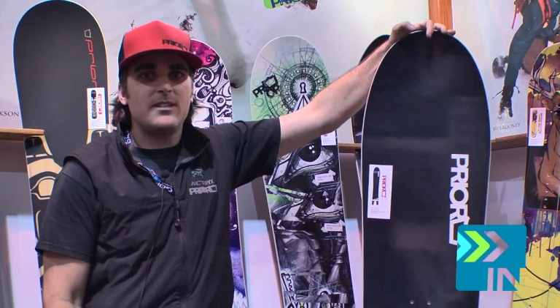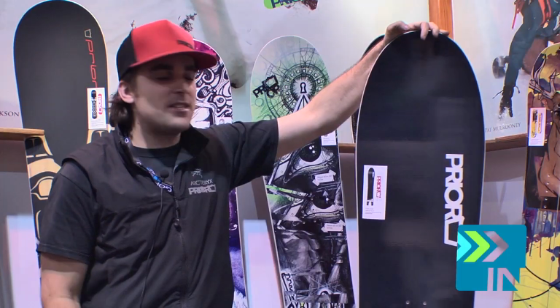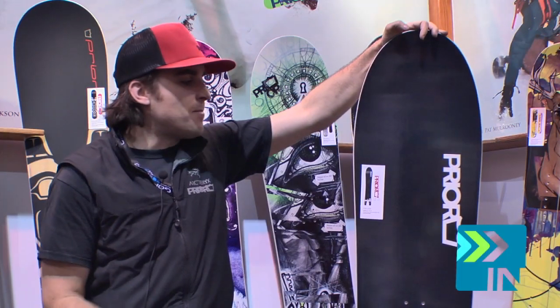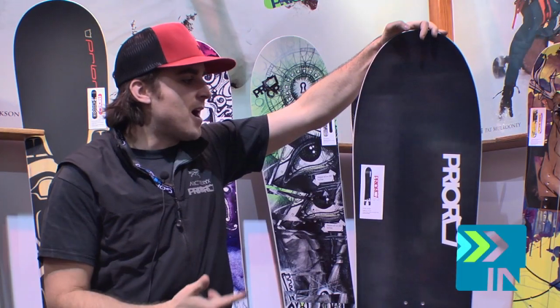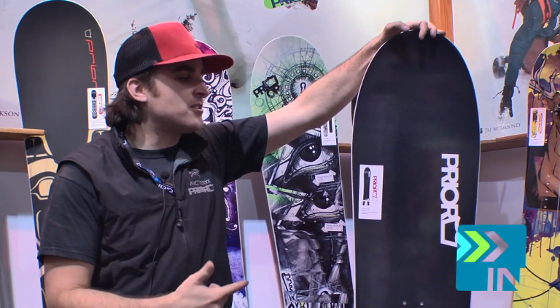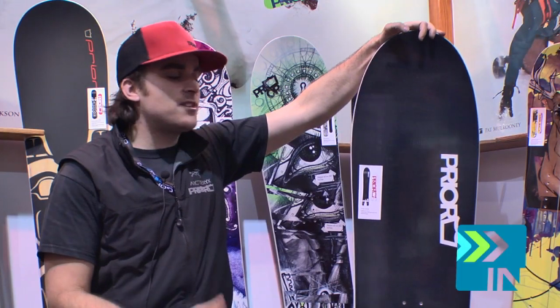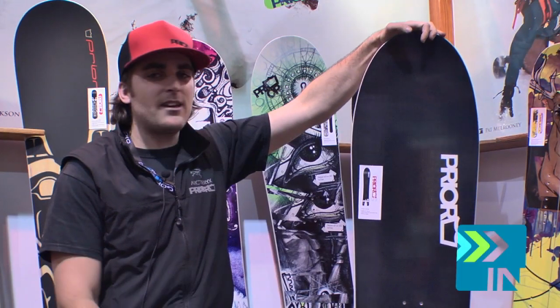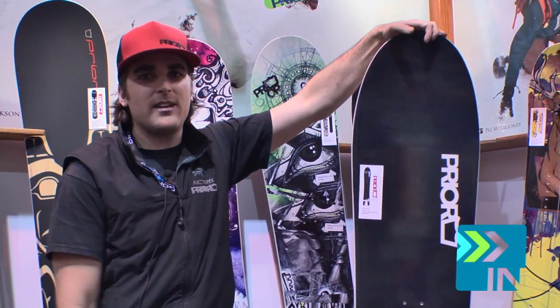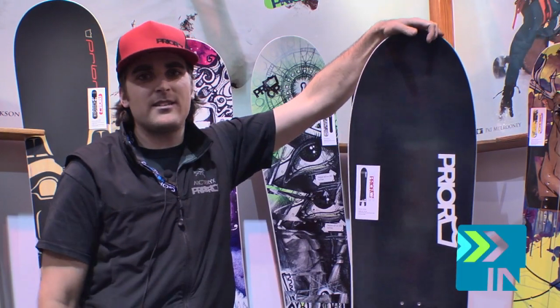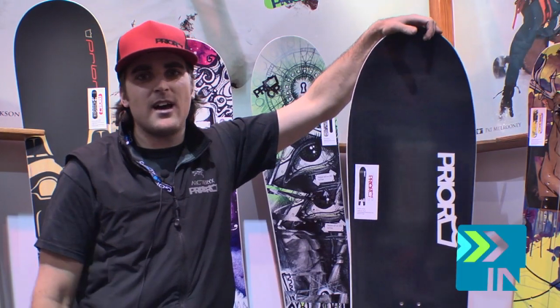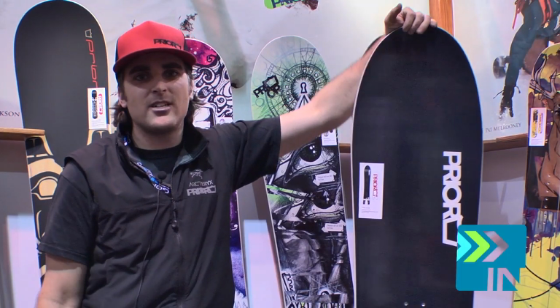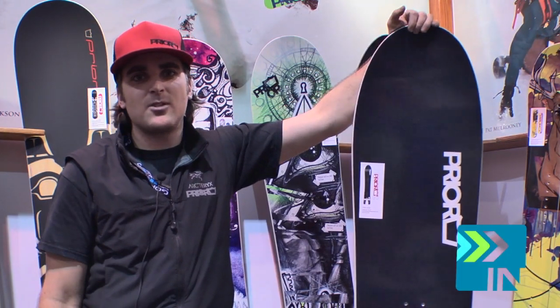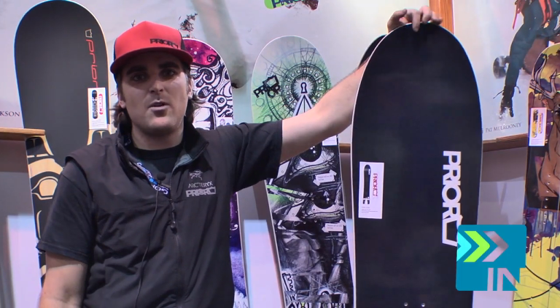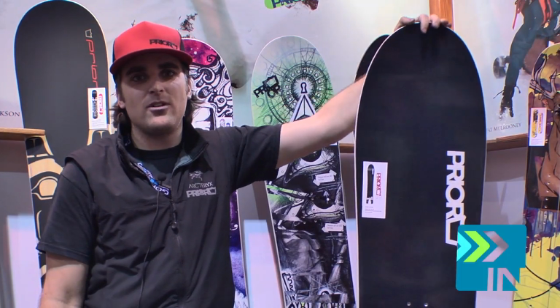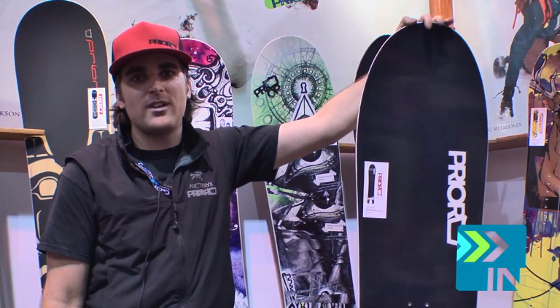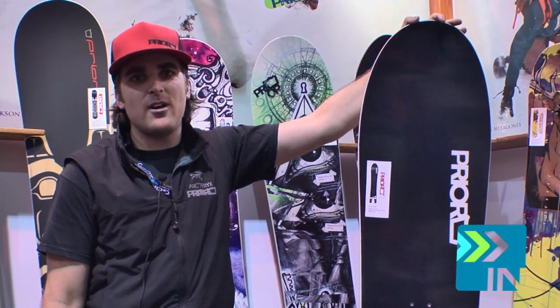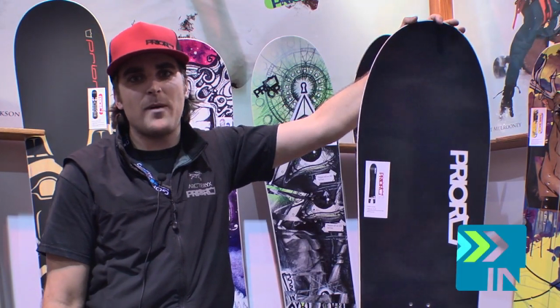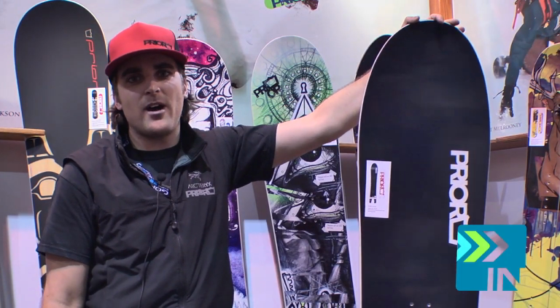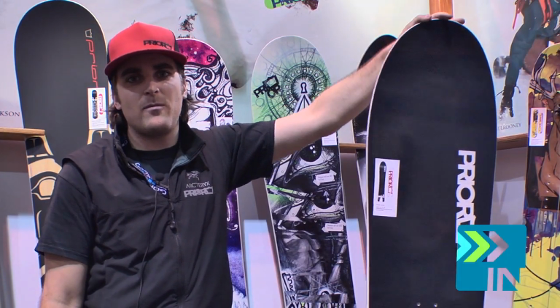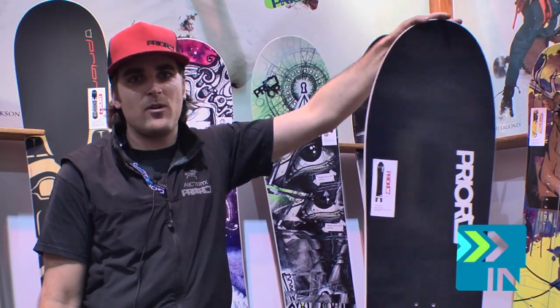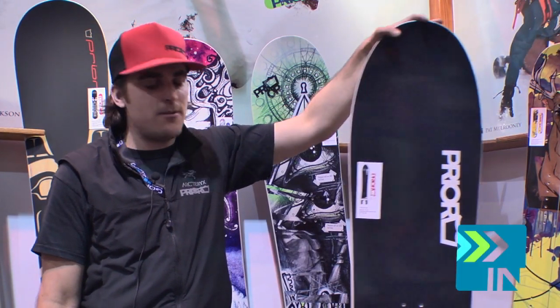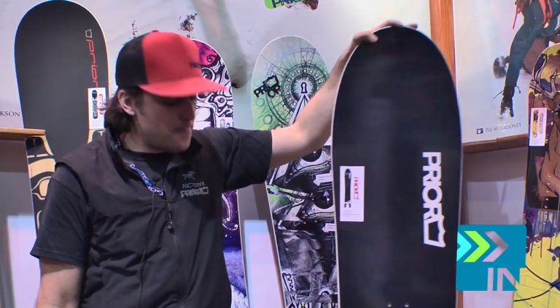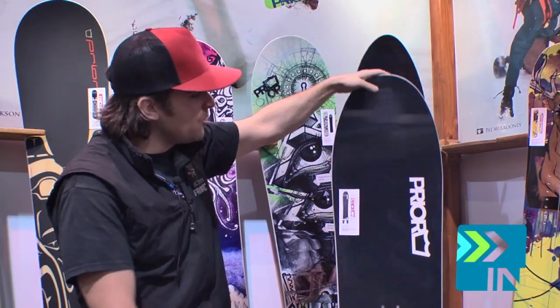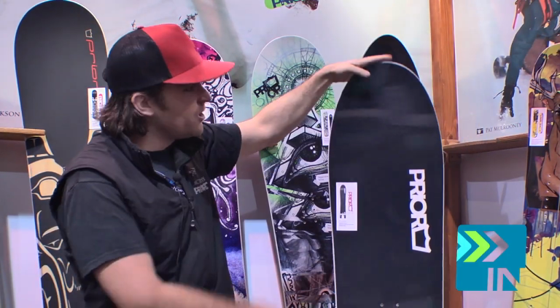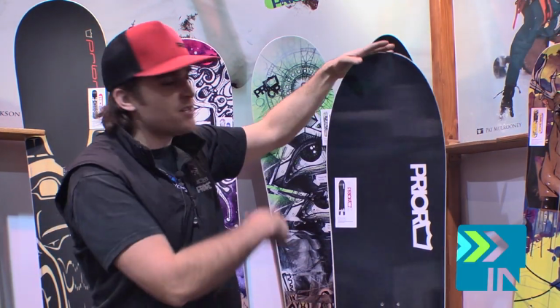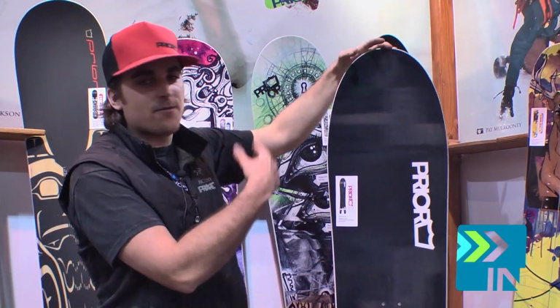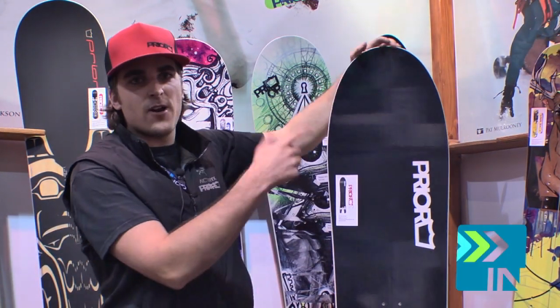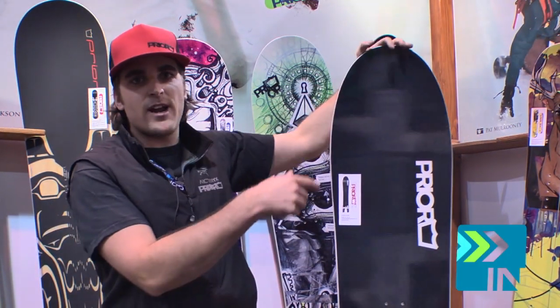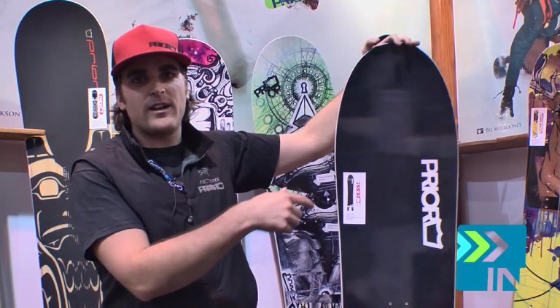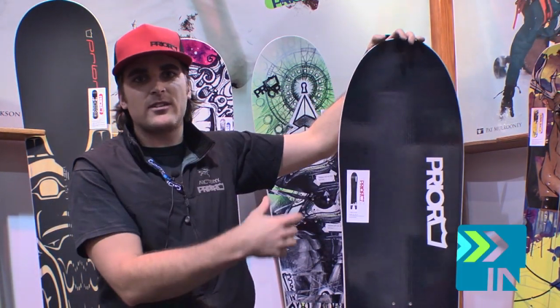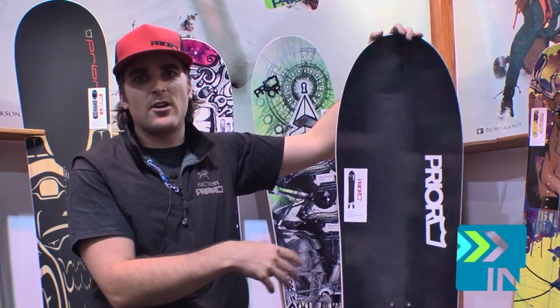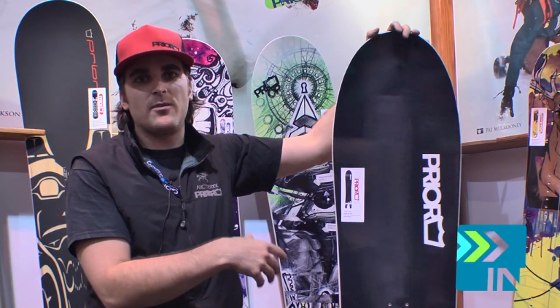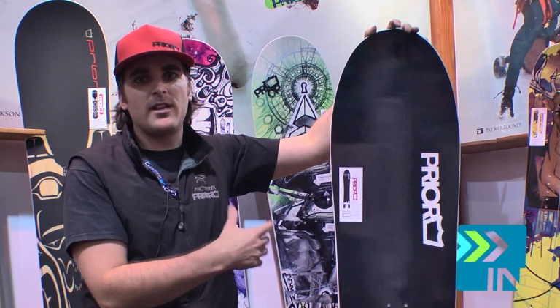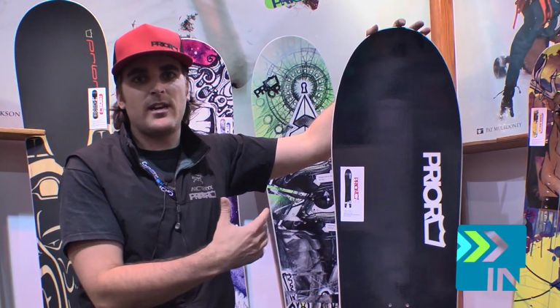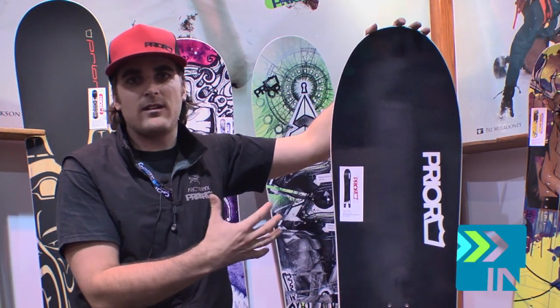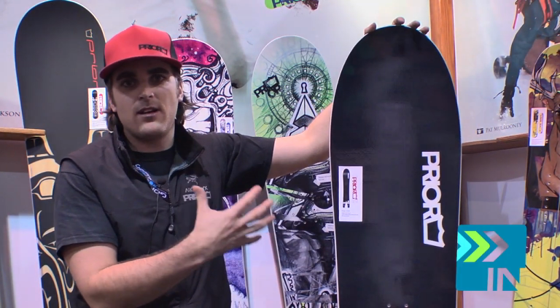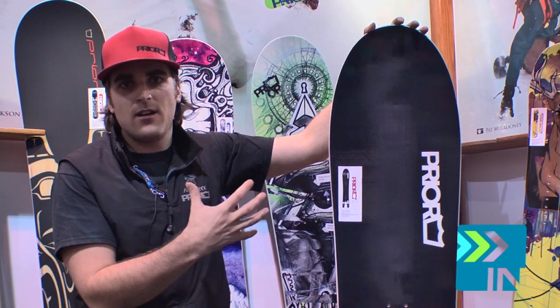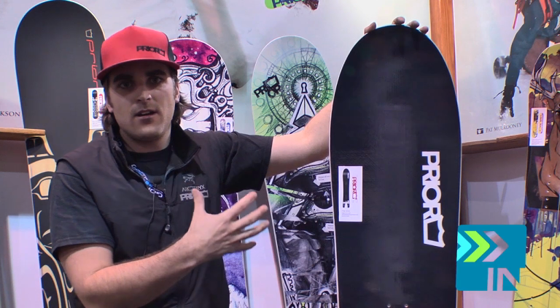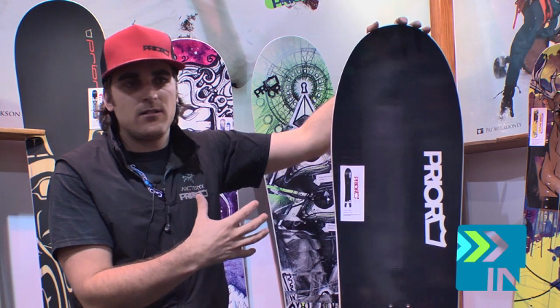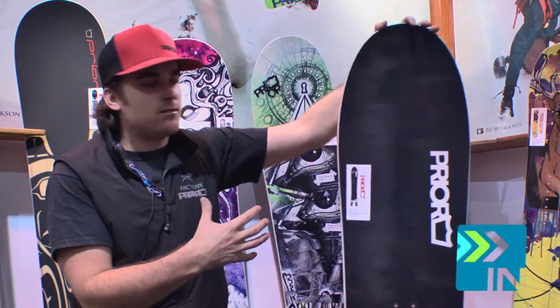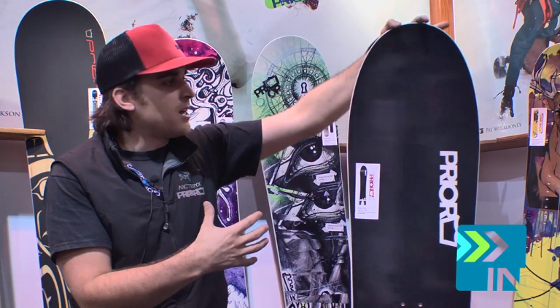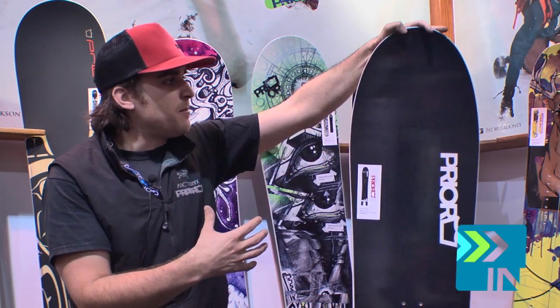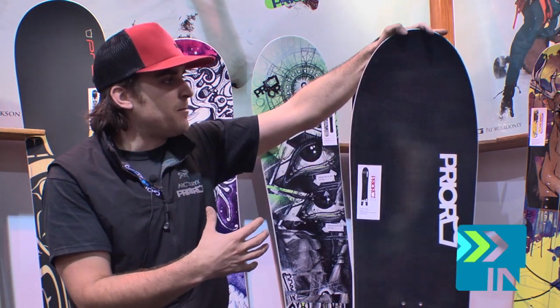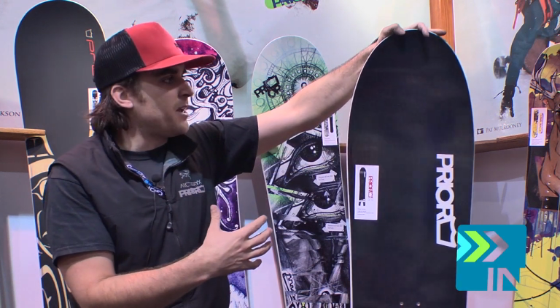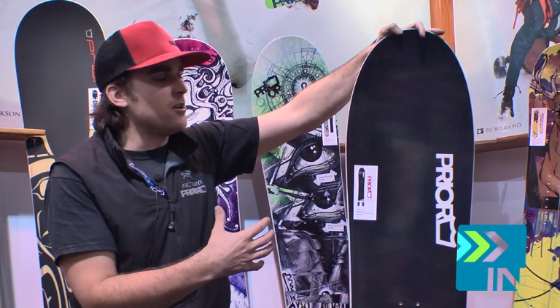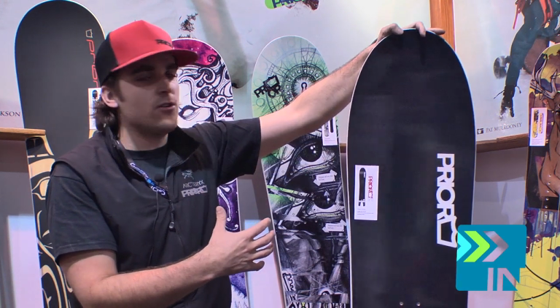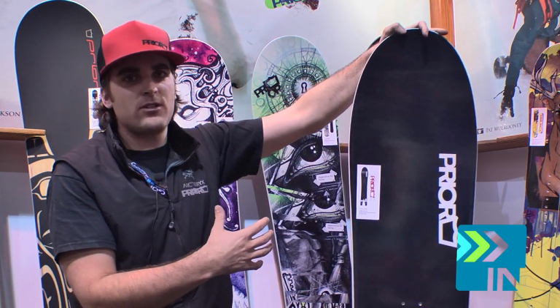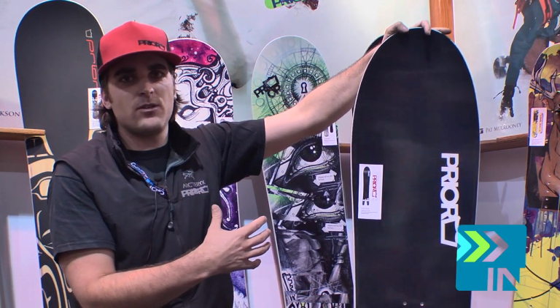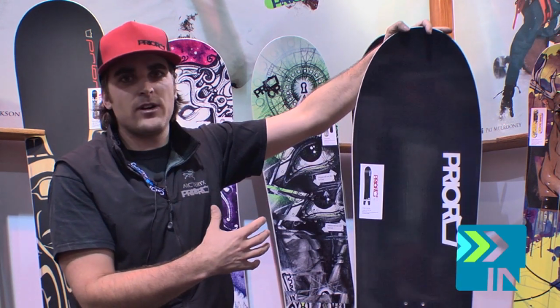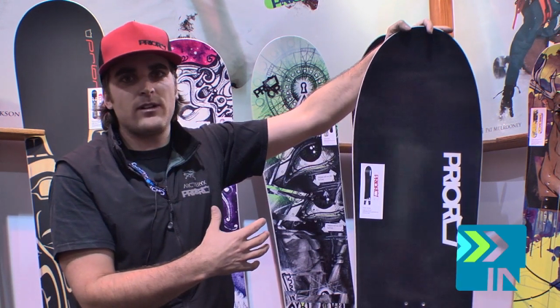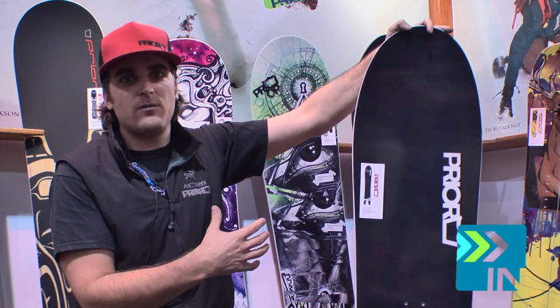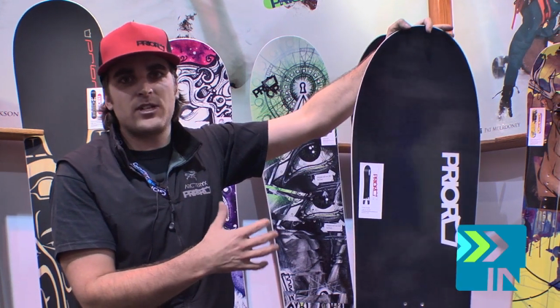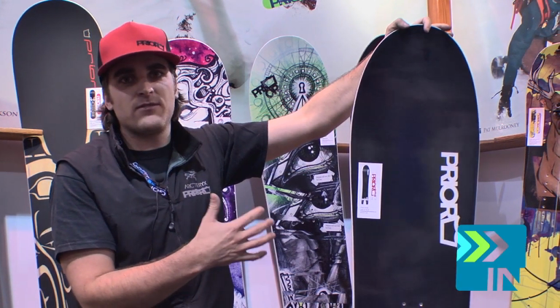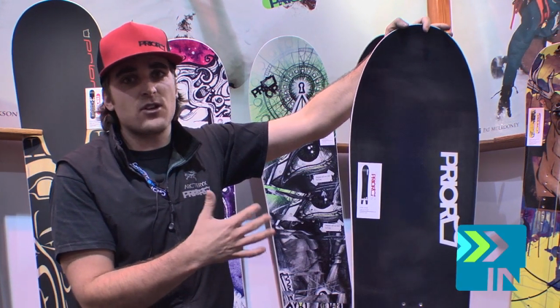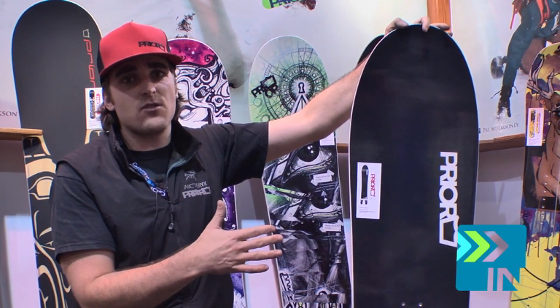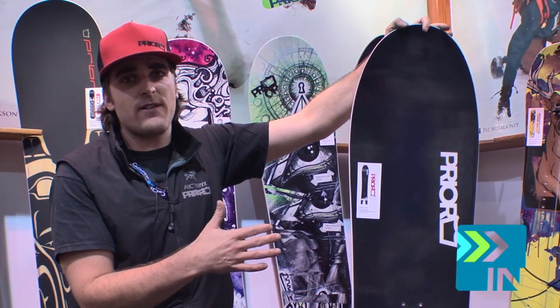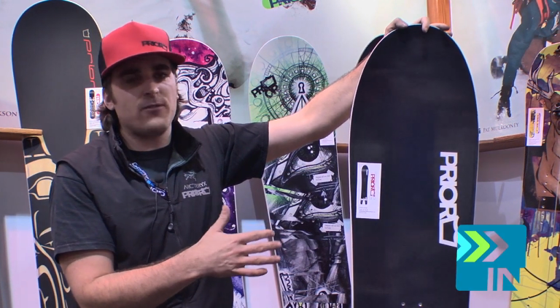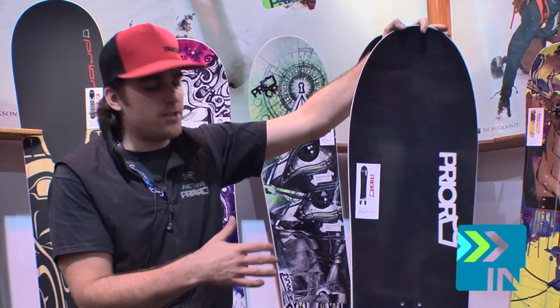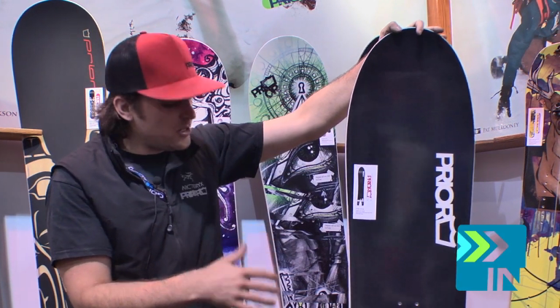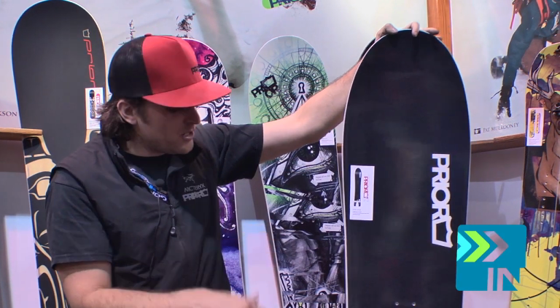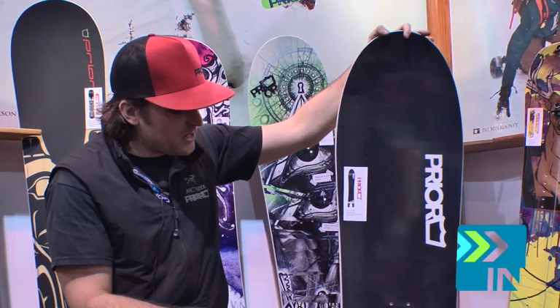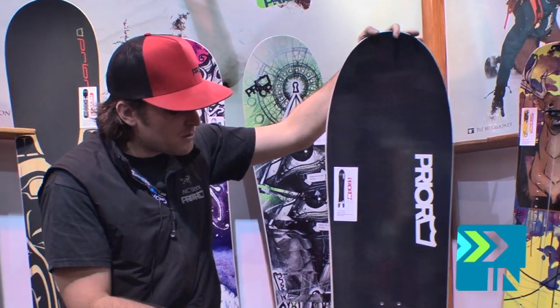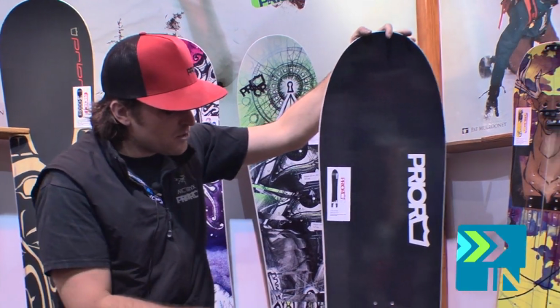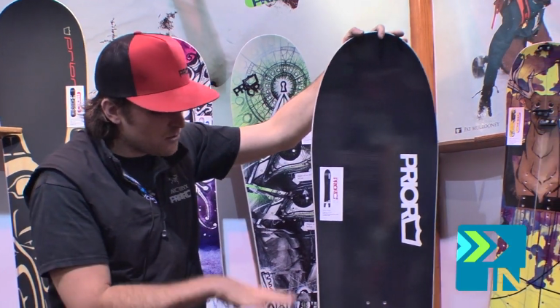This is the PowerStick. It's our Swallowtail Powderboard. You notice in the front end, it's got a really kind of big nose to it,